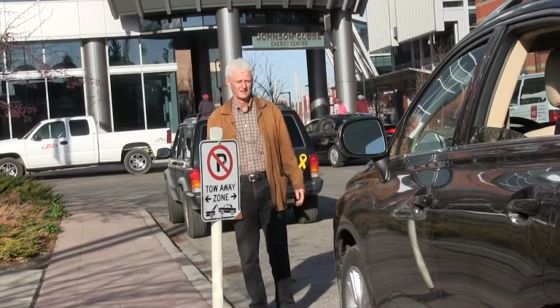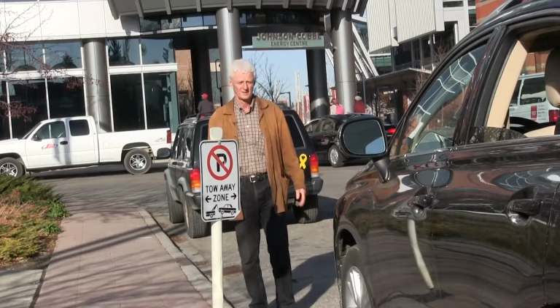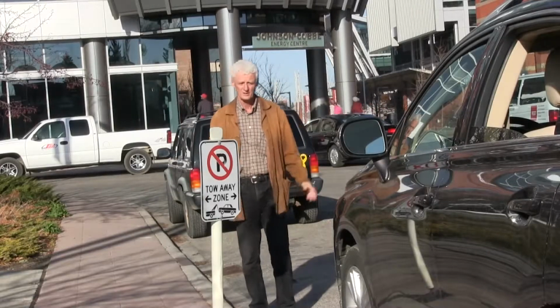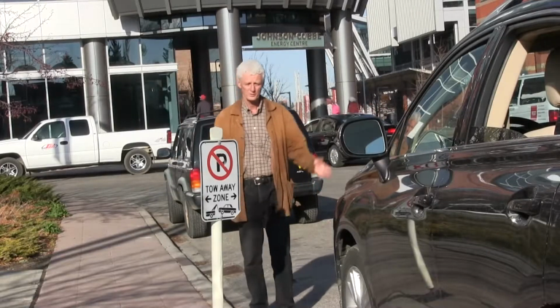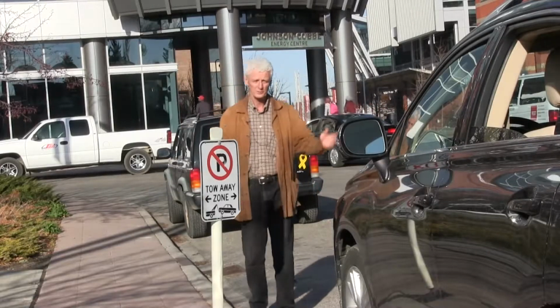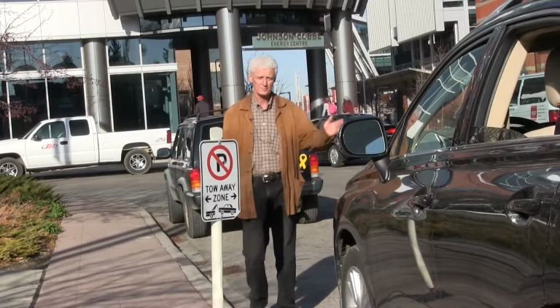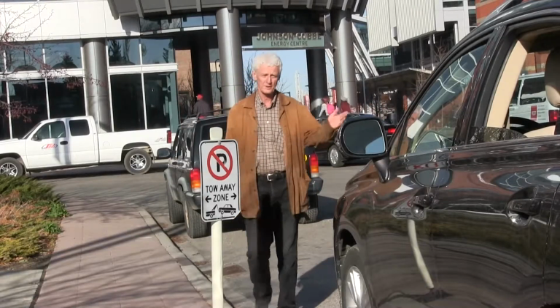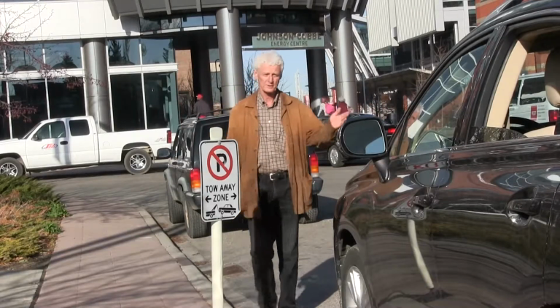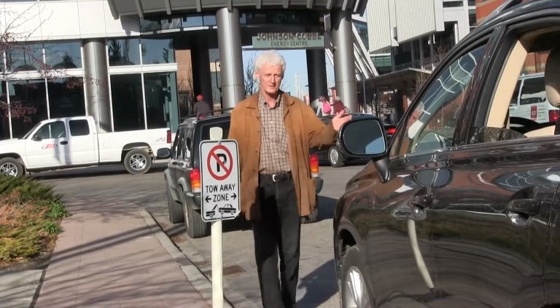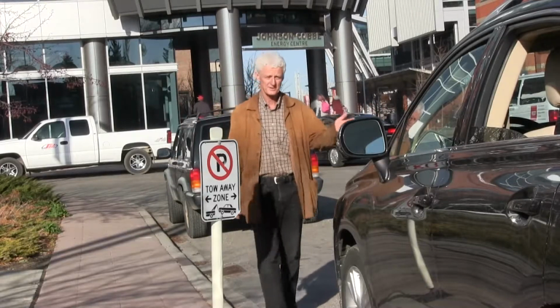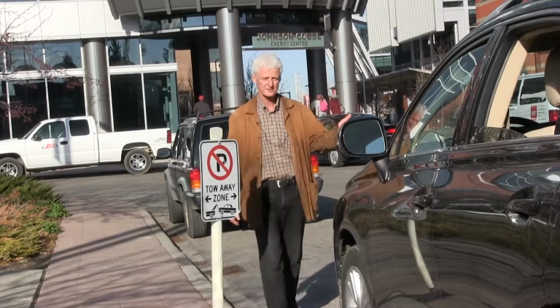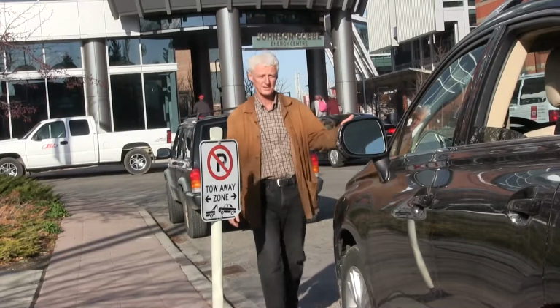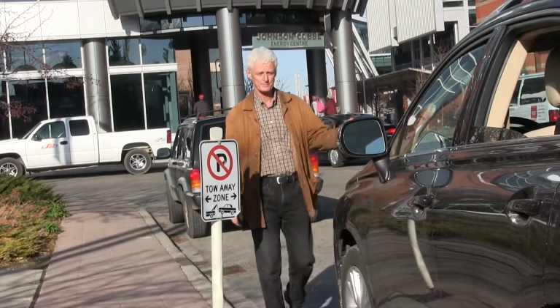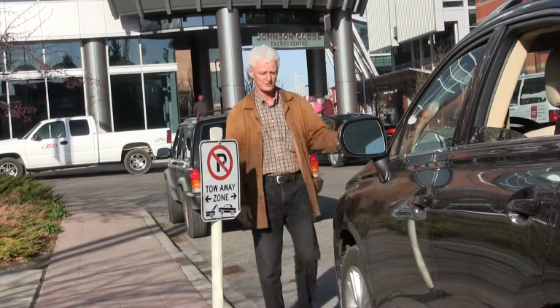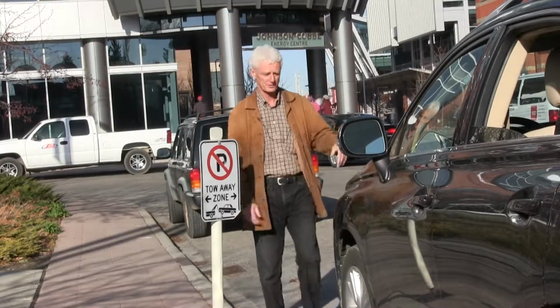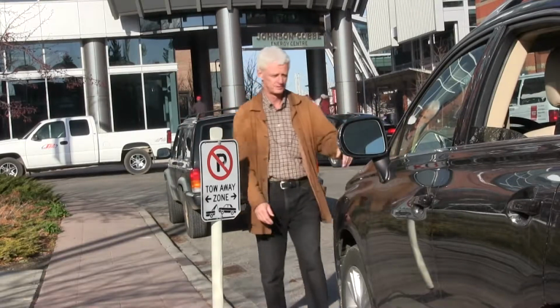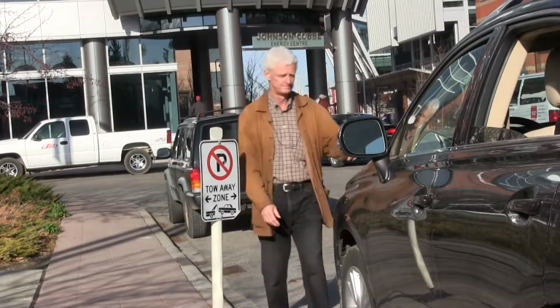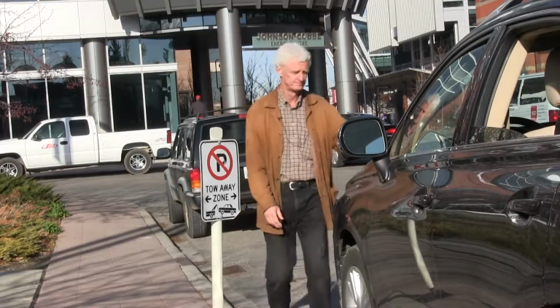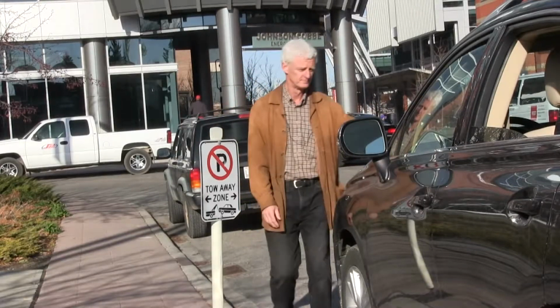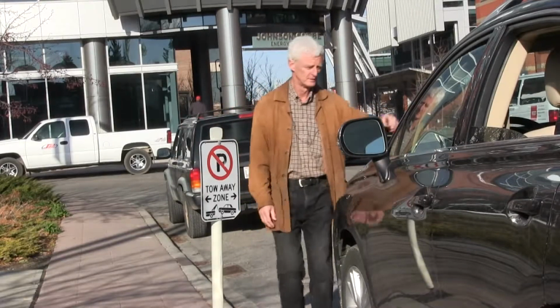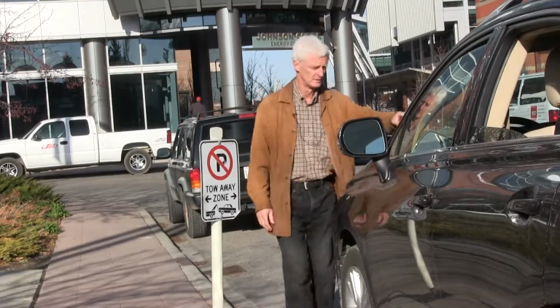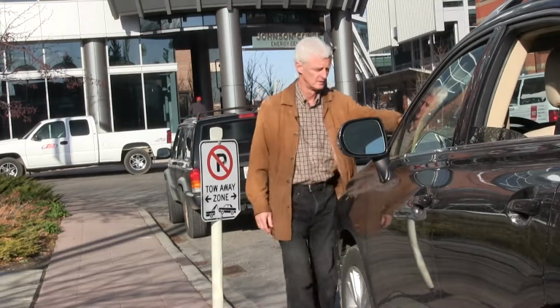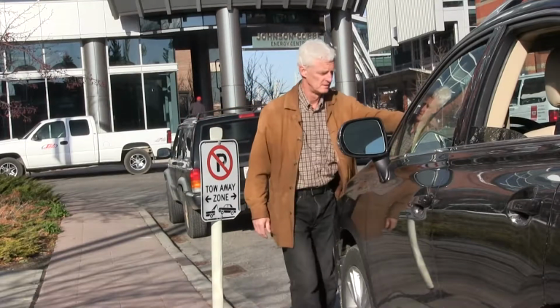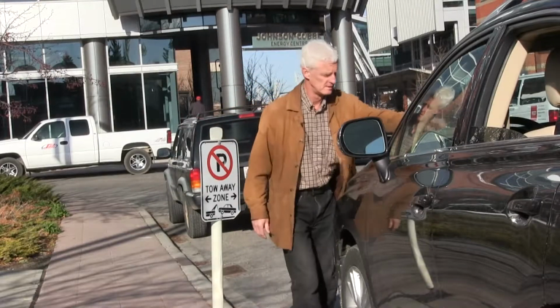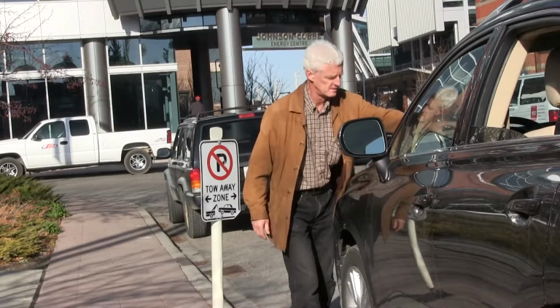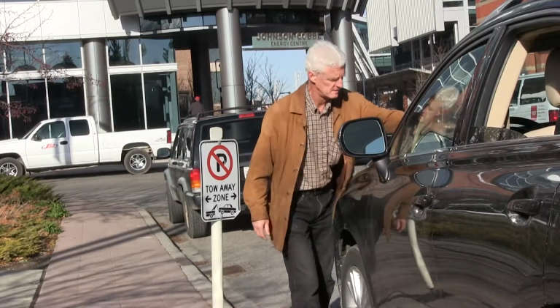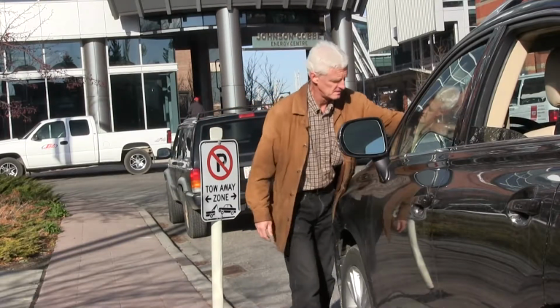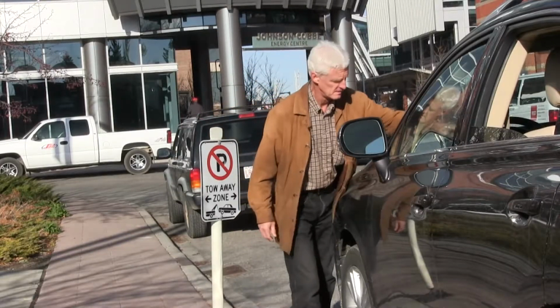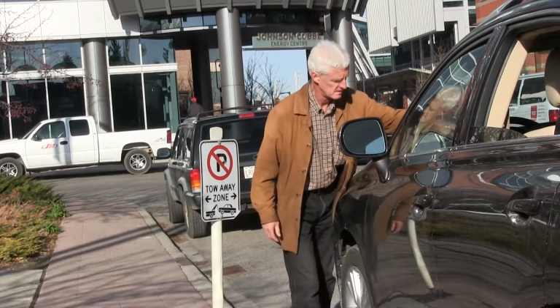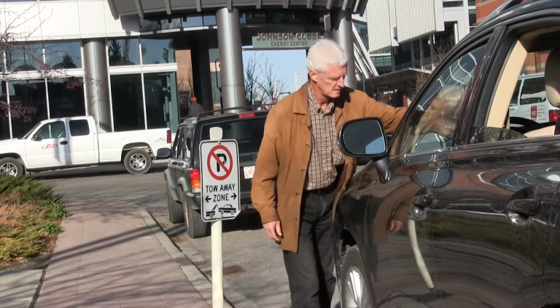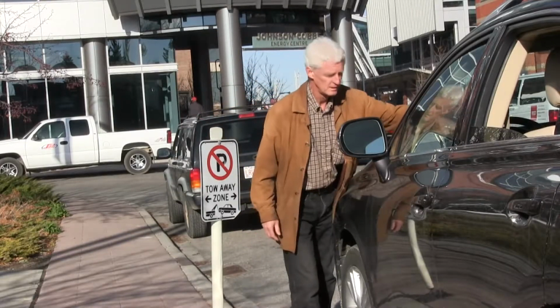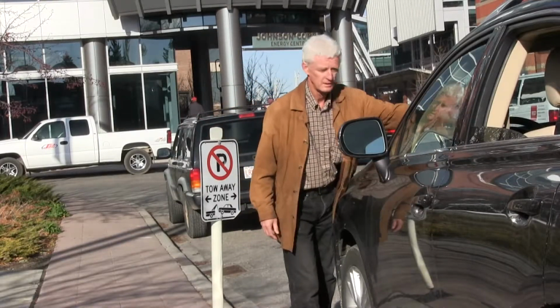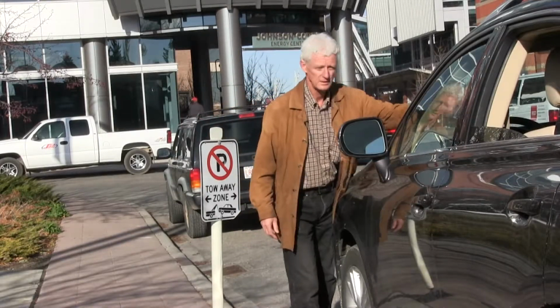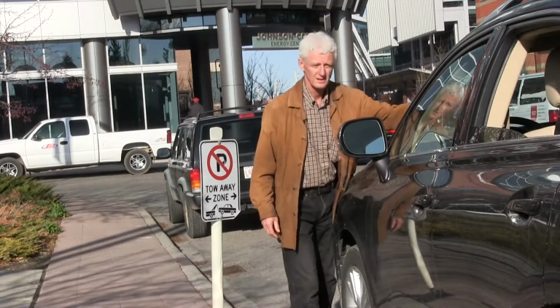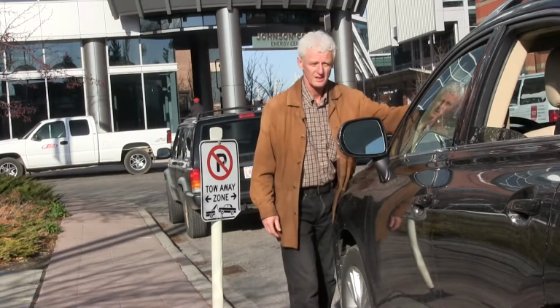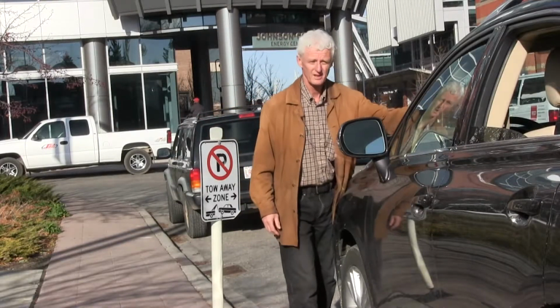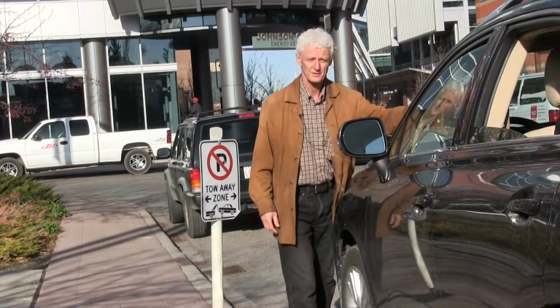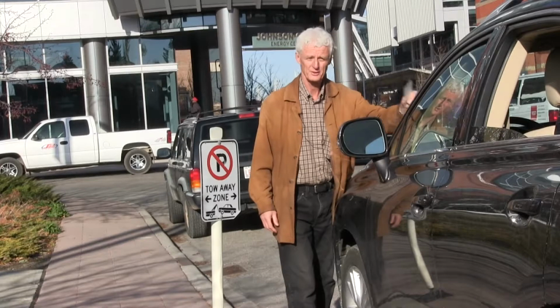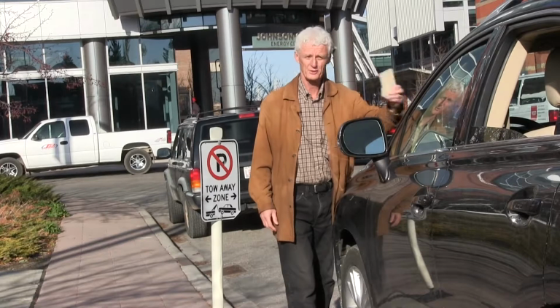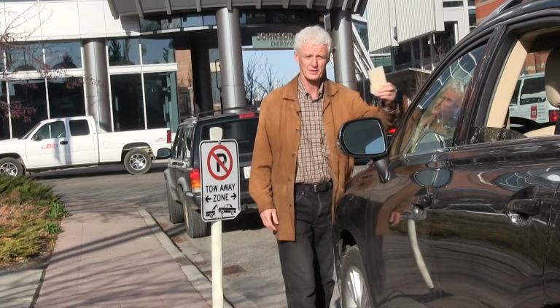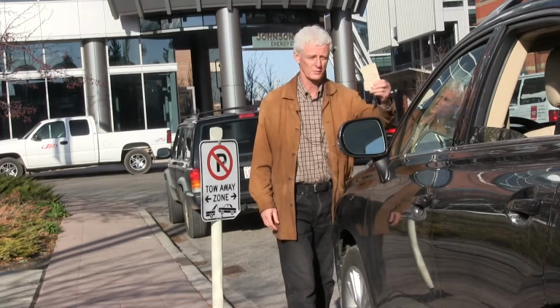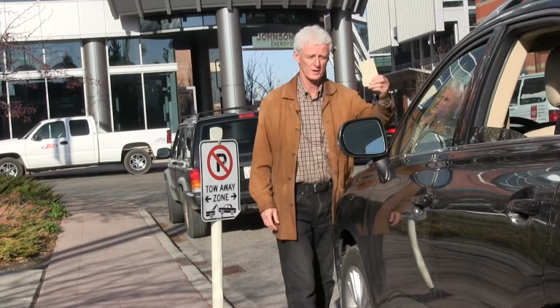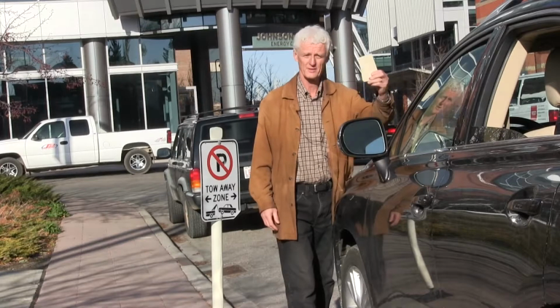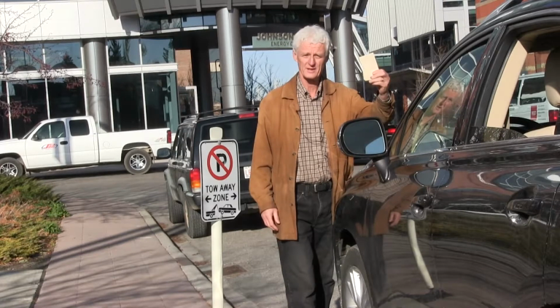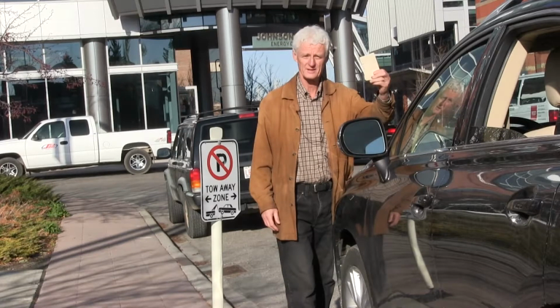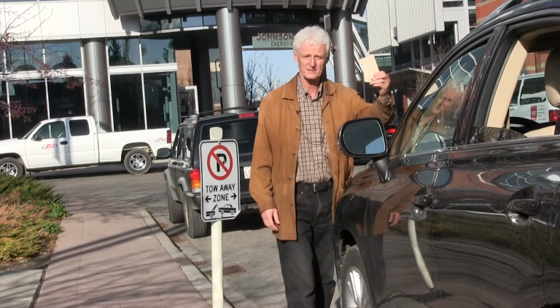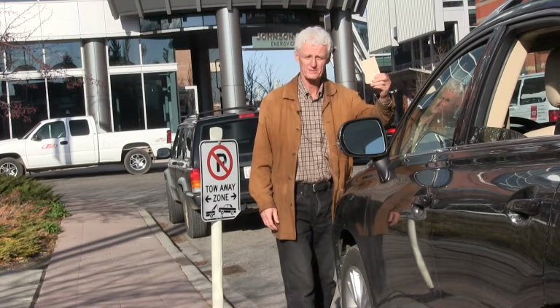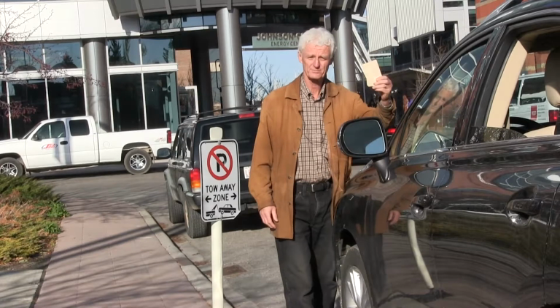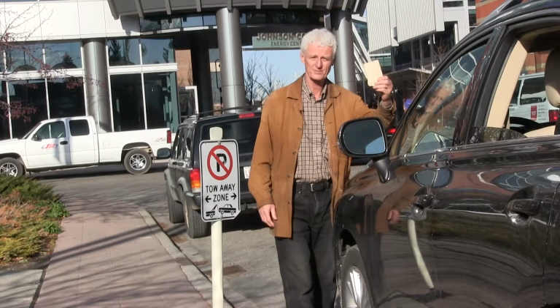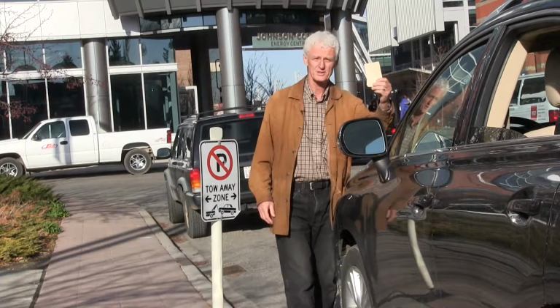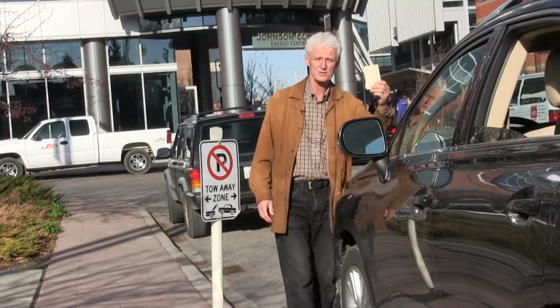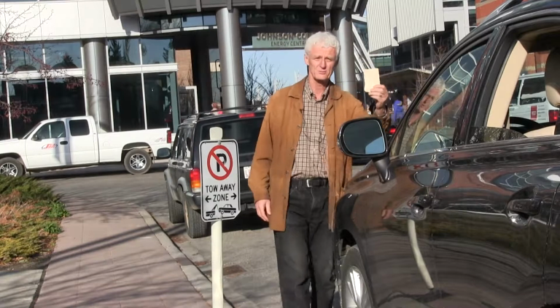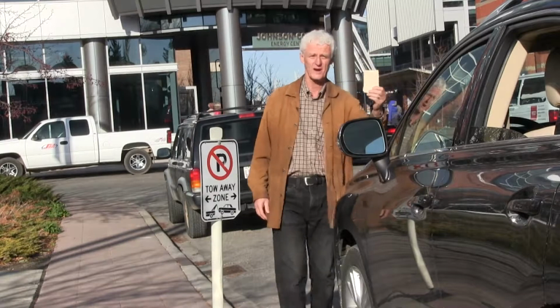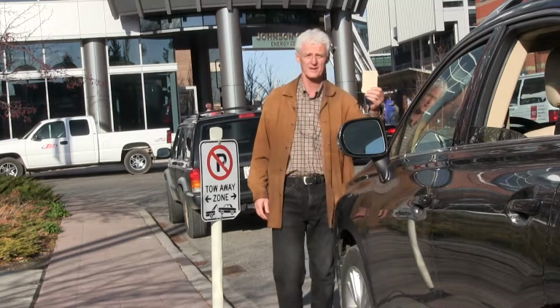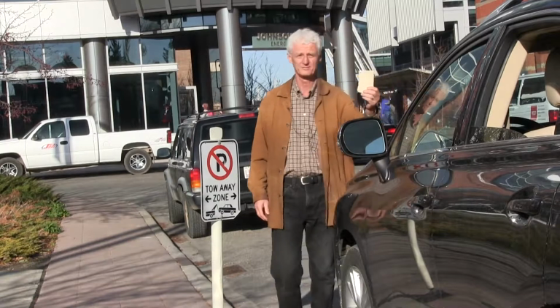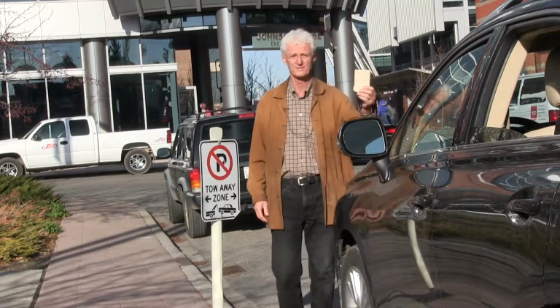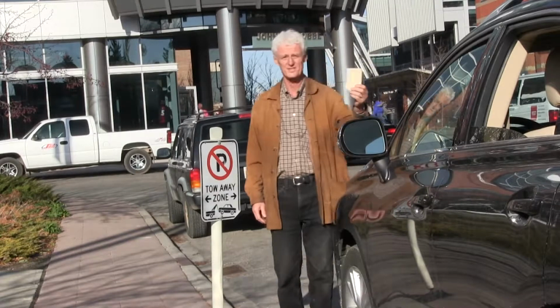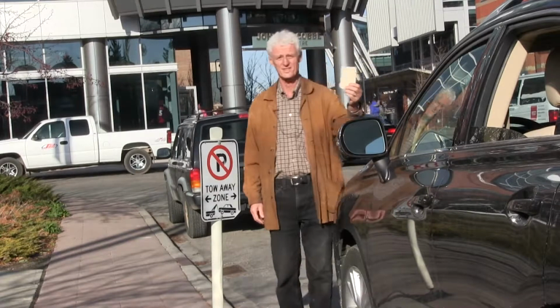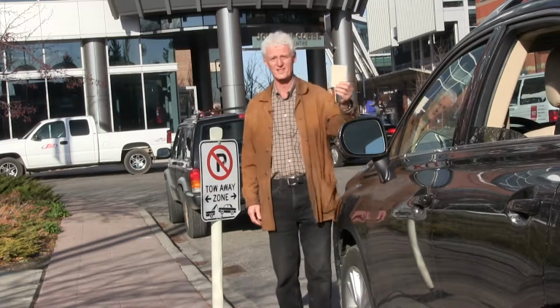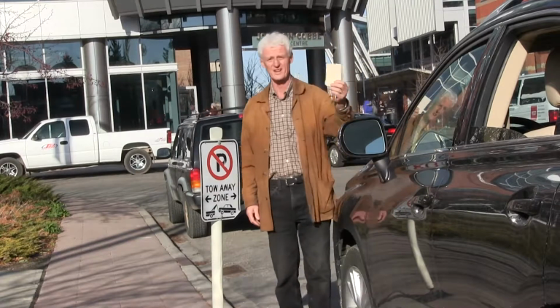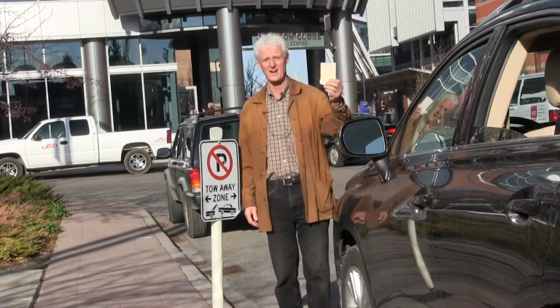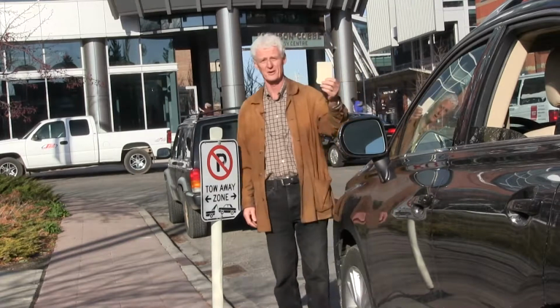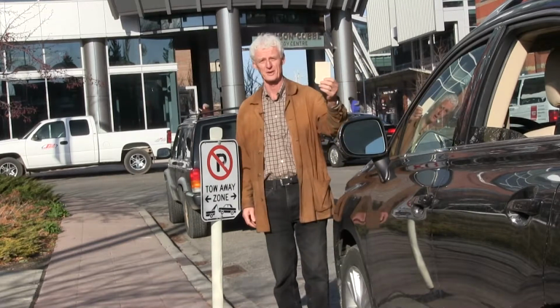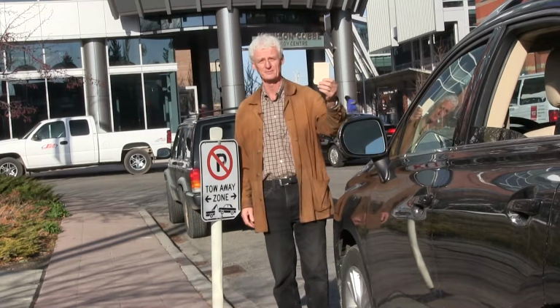Follow these tips and don't get a ticket issued by the City of Calgary.